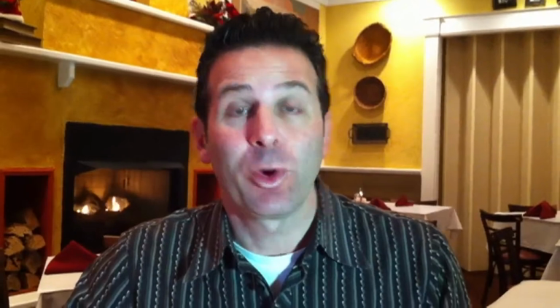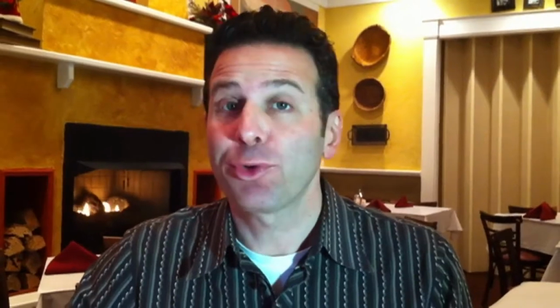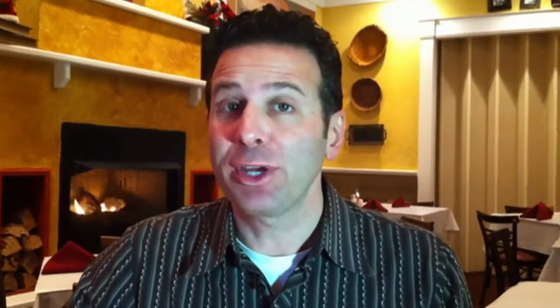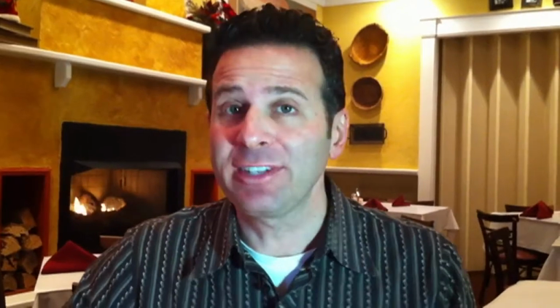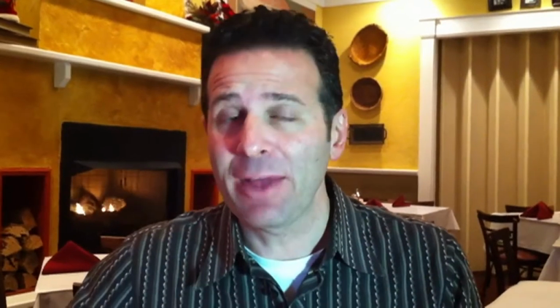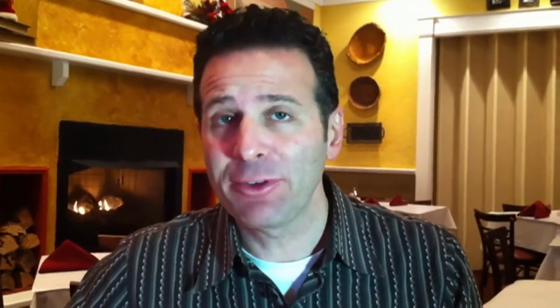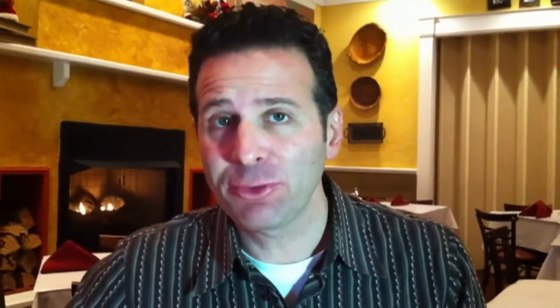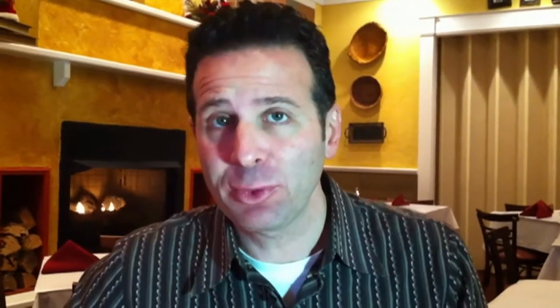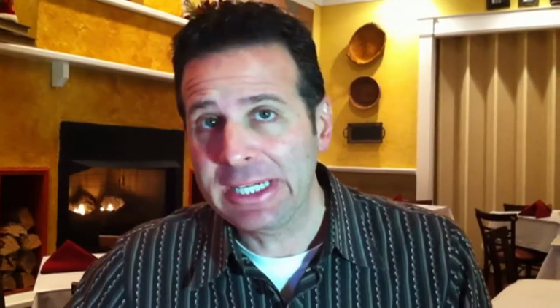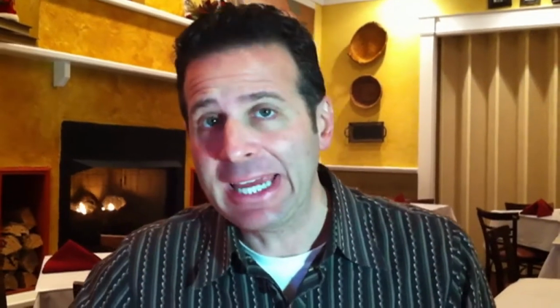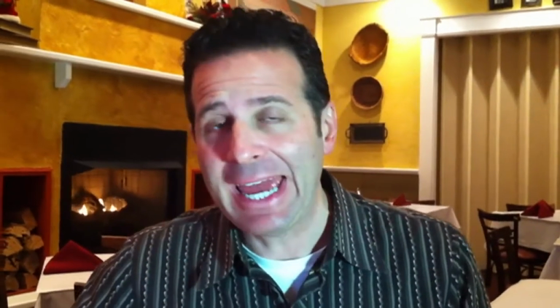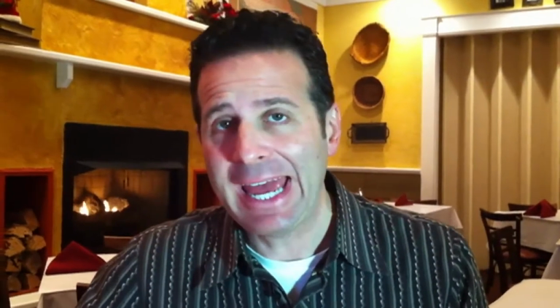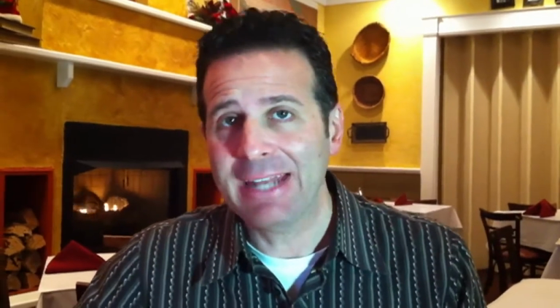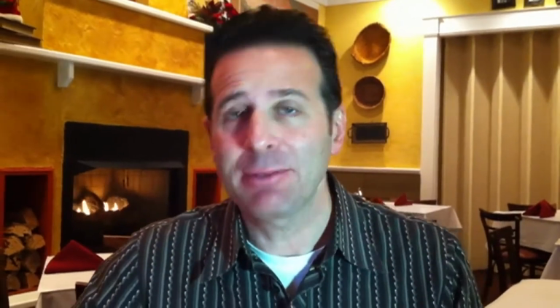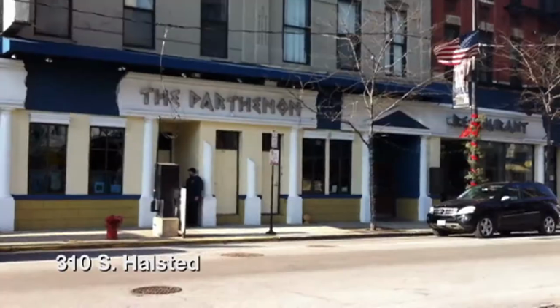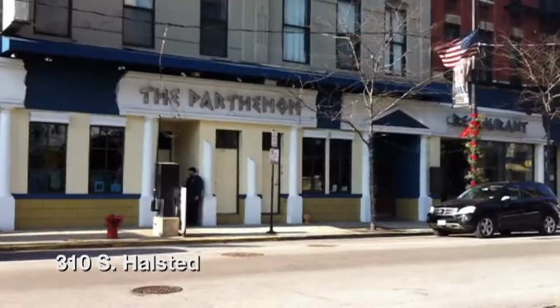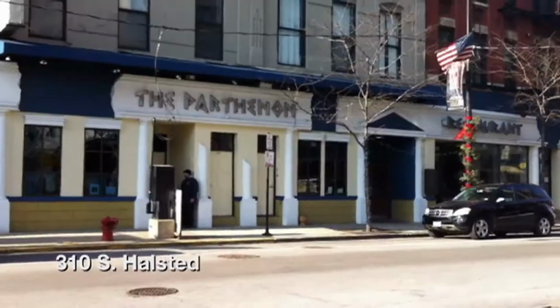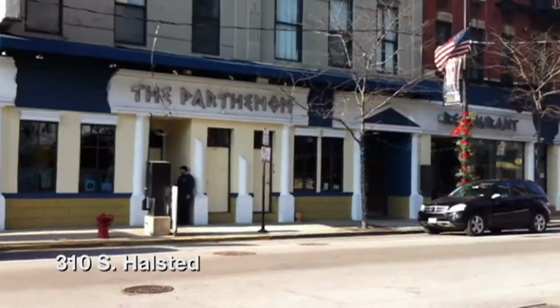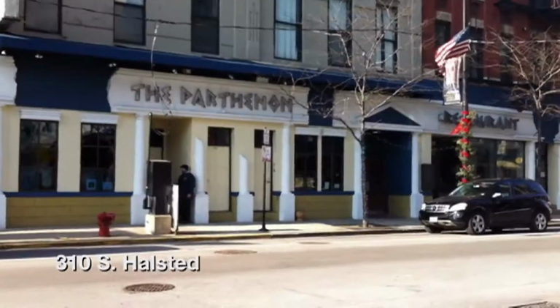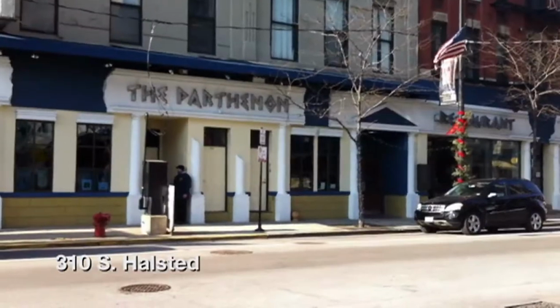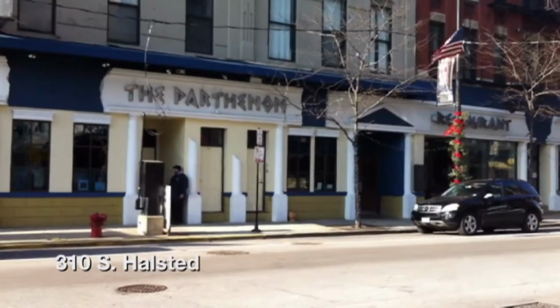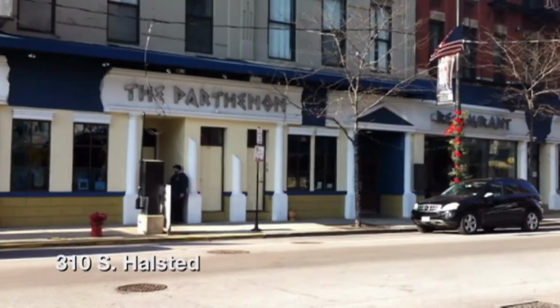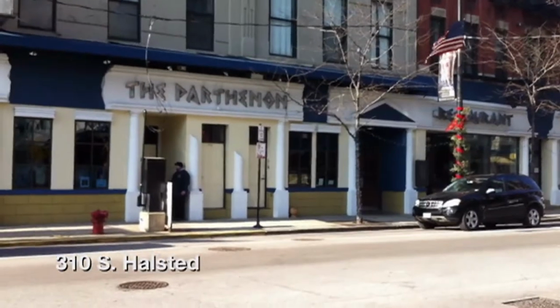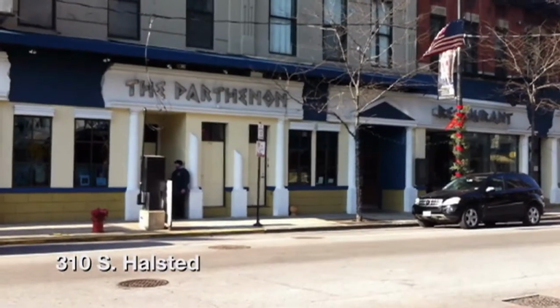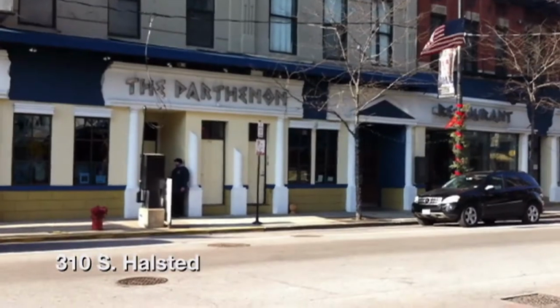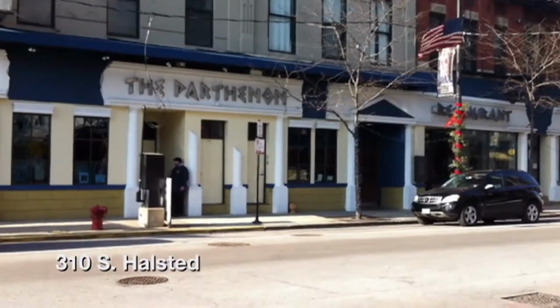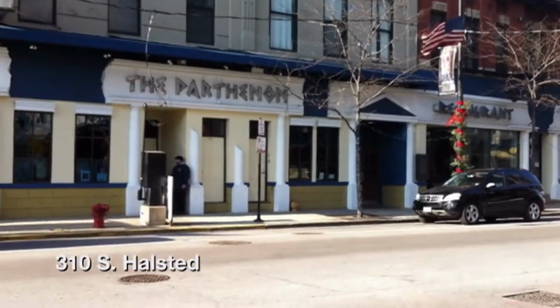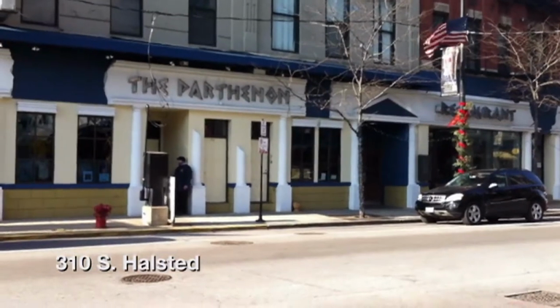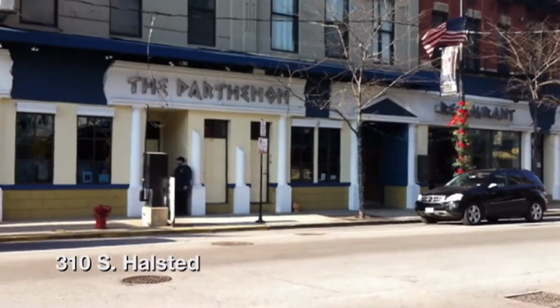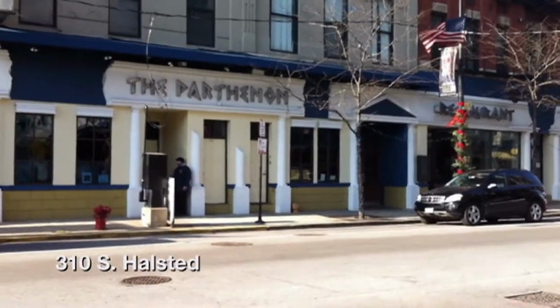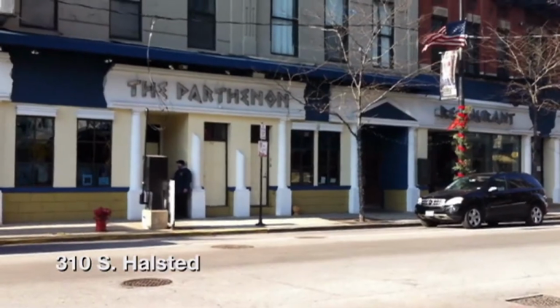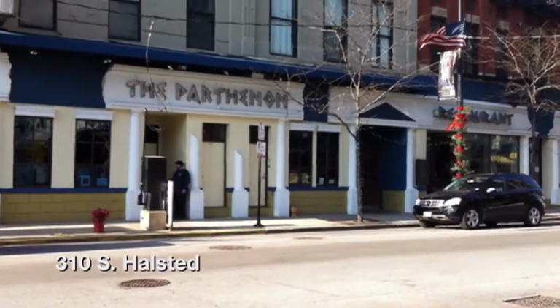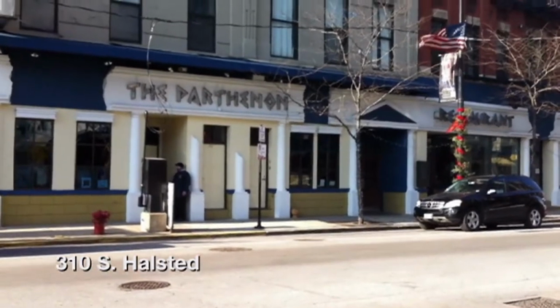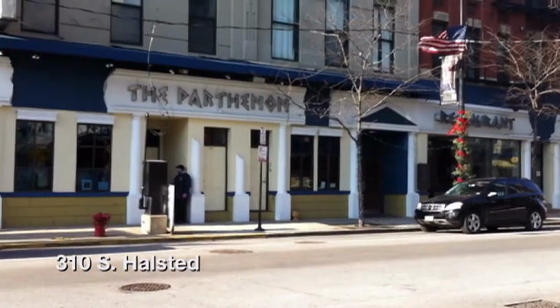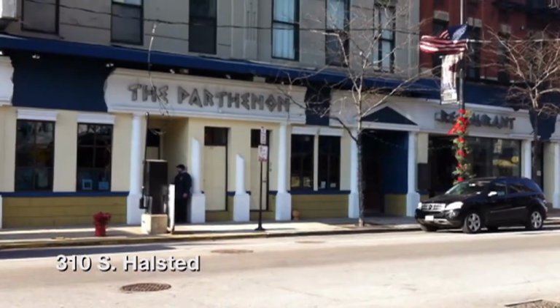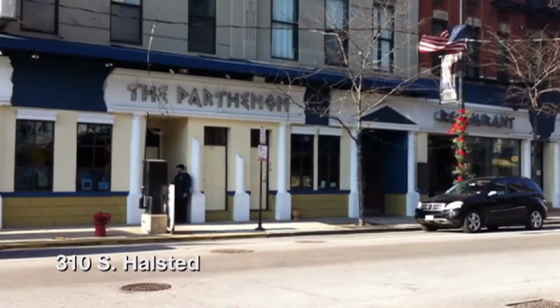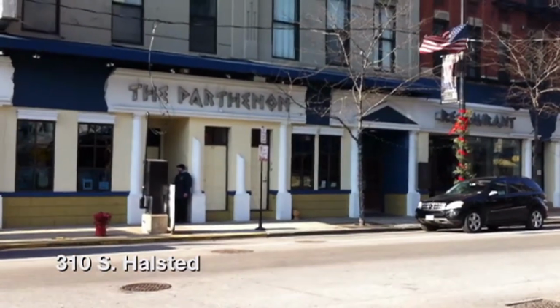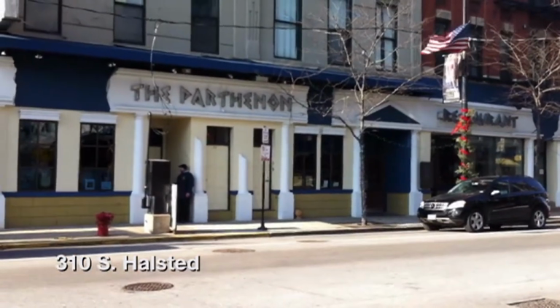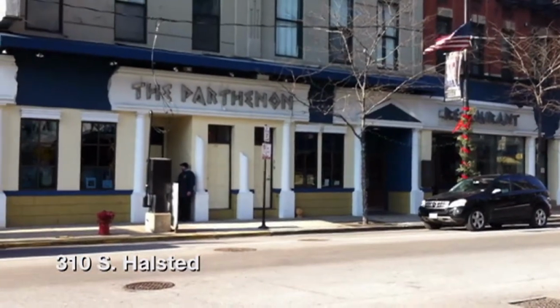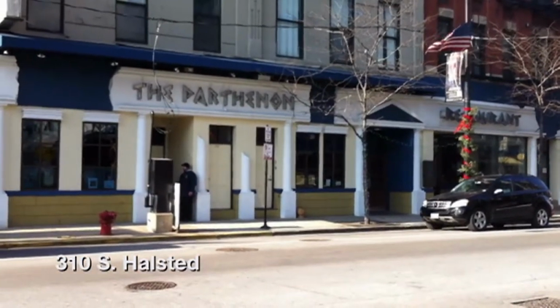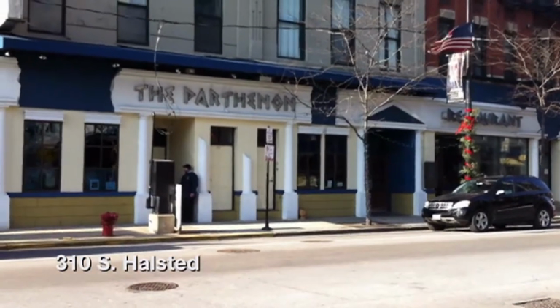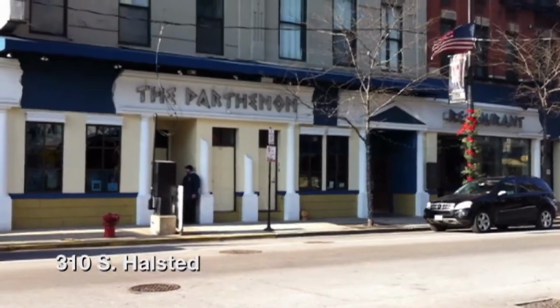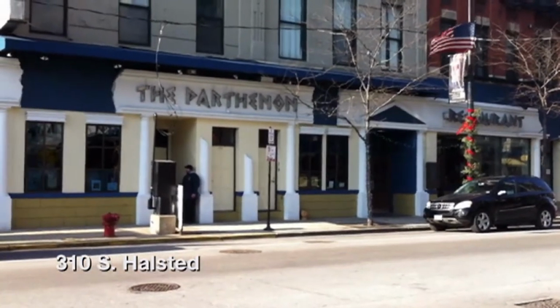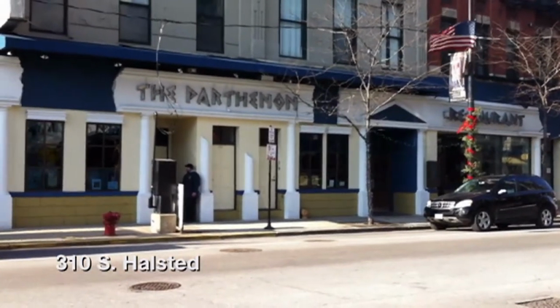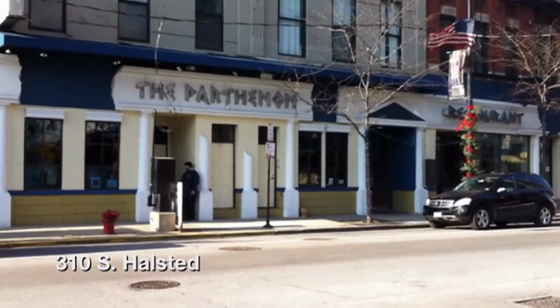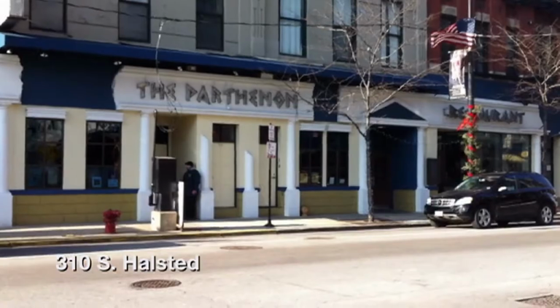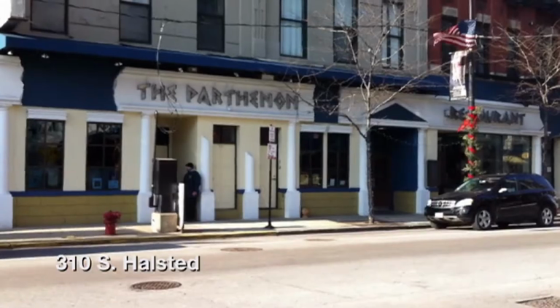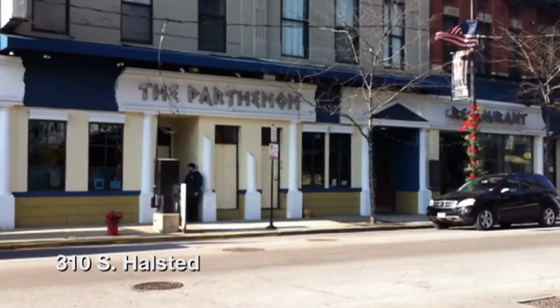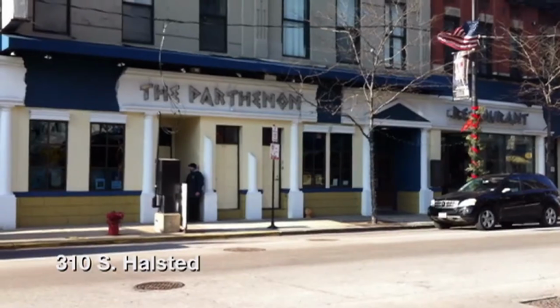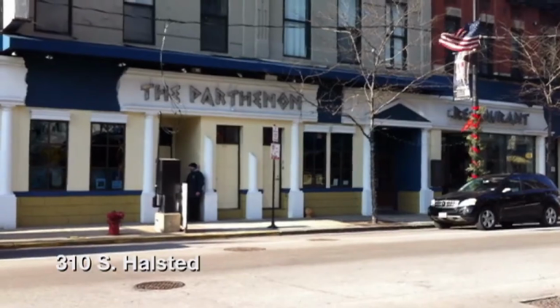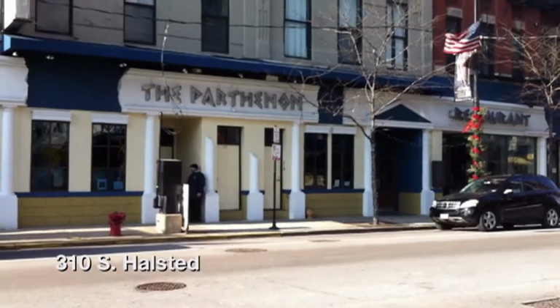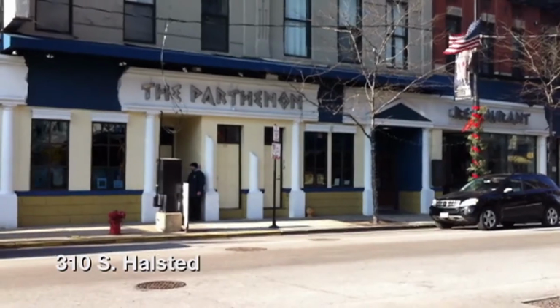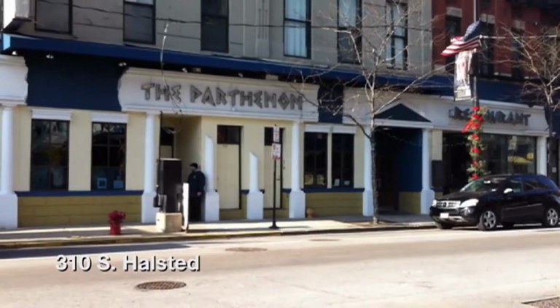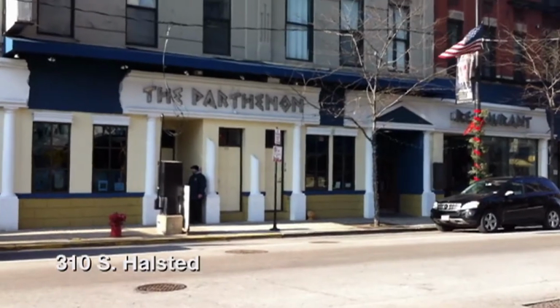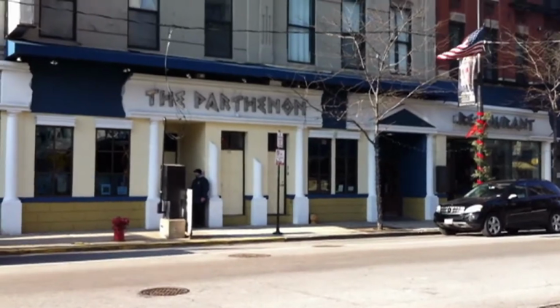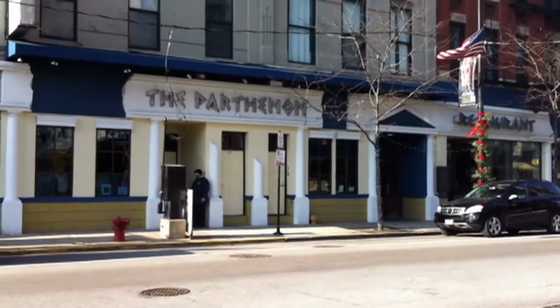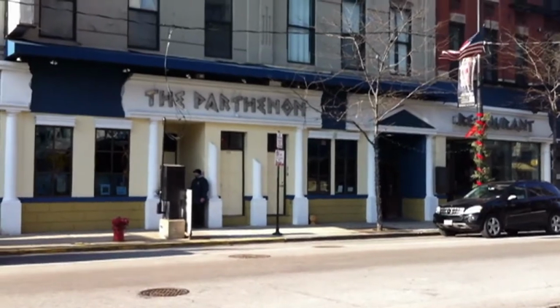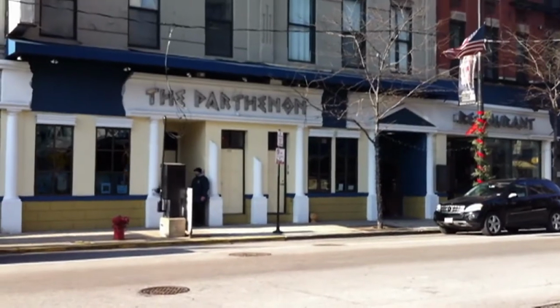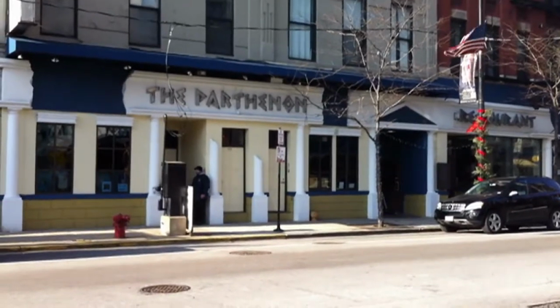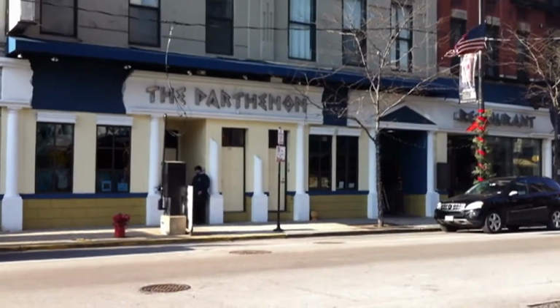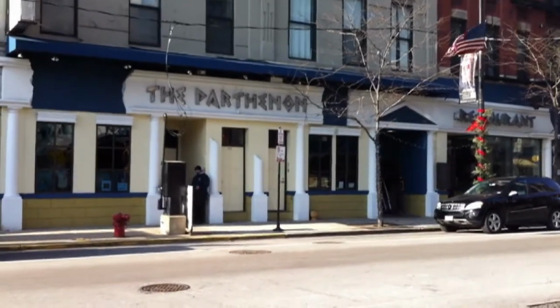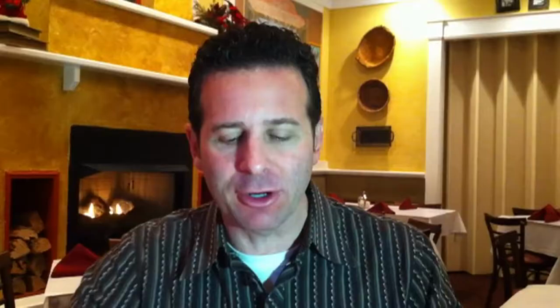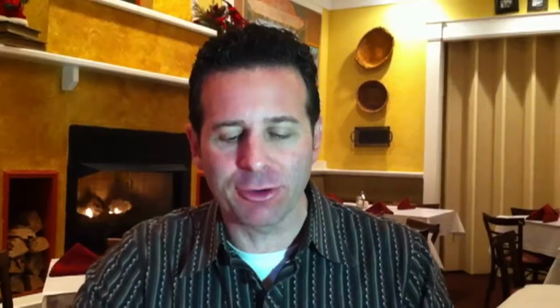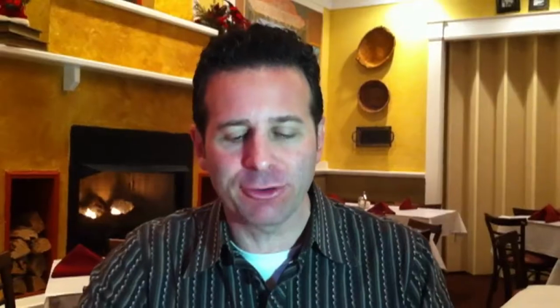We're in Greektown this week at Parthenon, the legendary Parthenon, 310 South Halstead. I've been here for so many years.